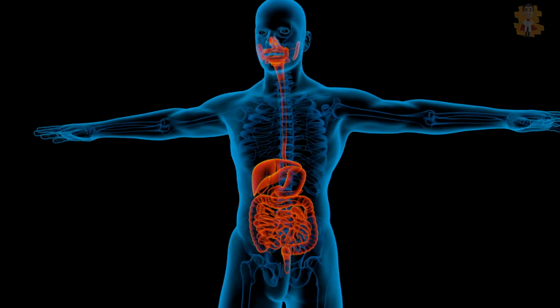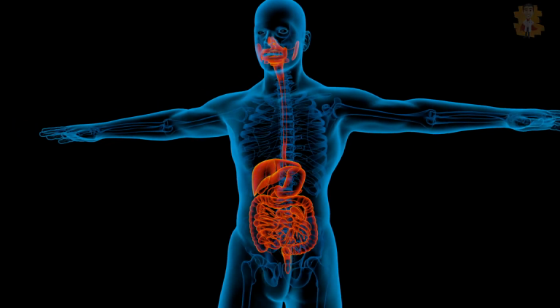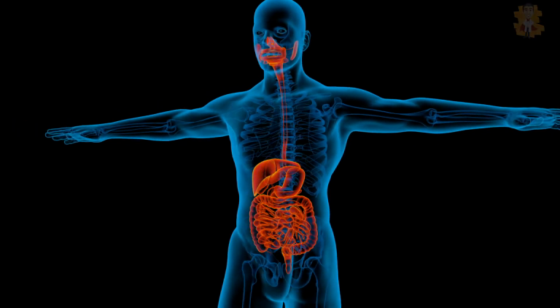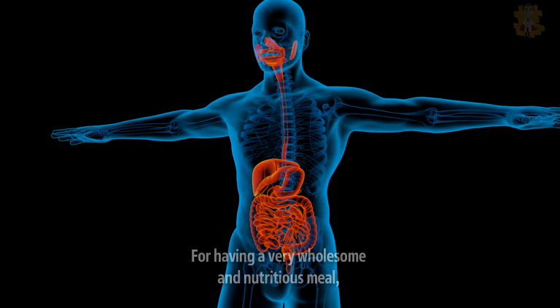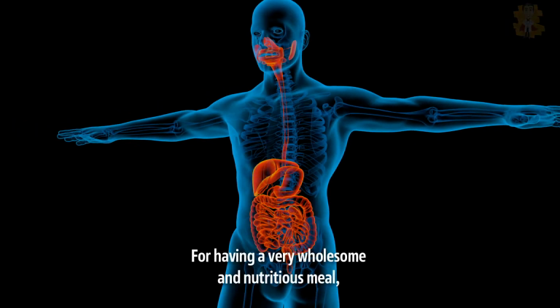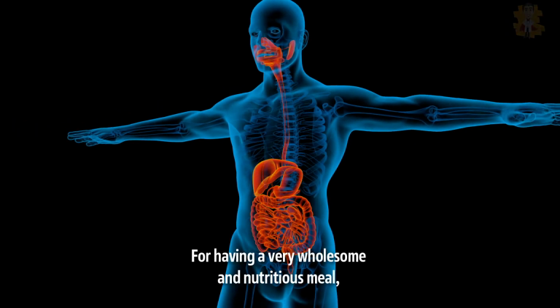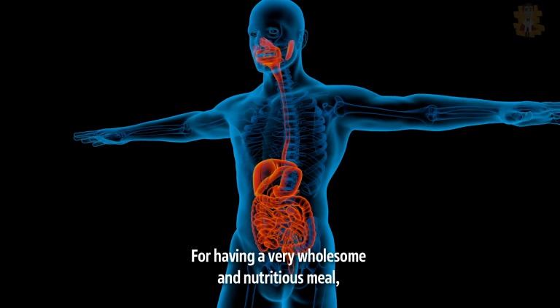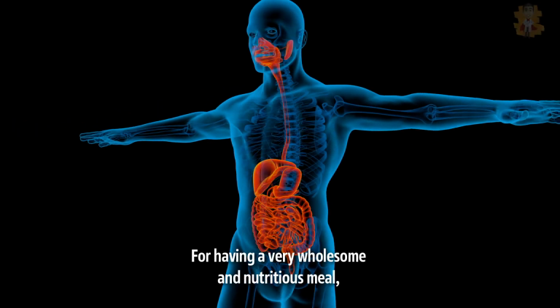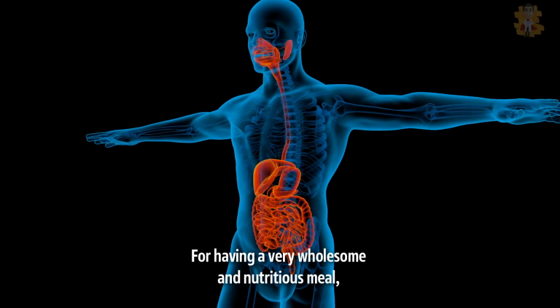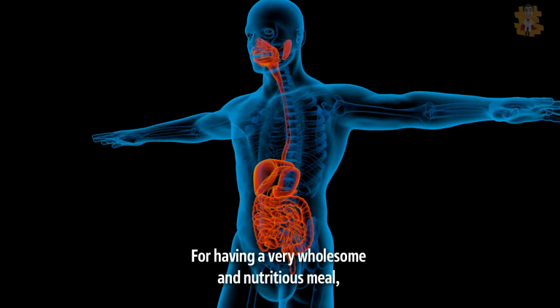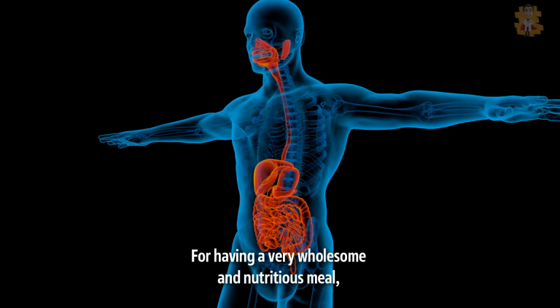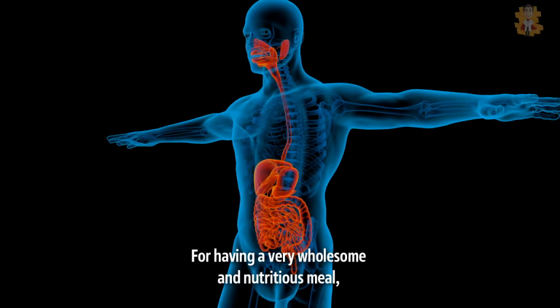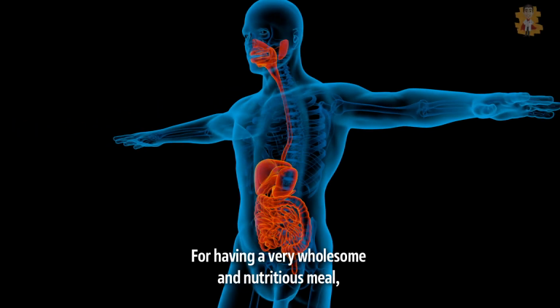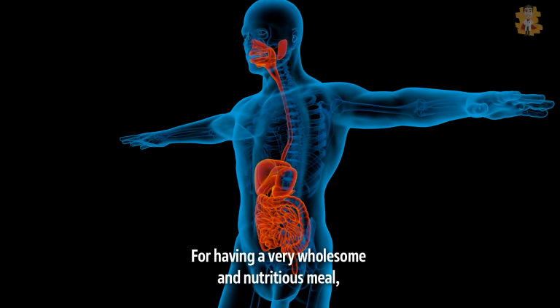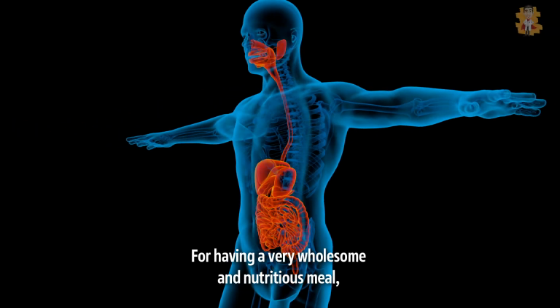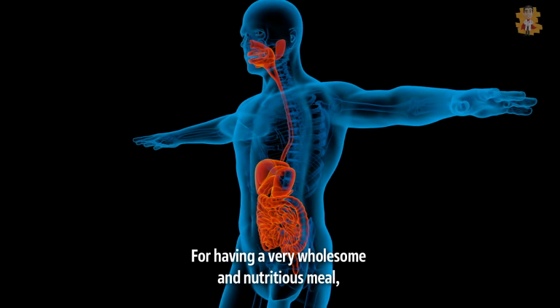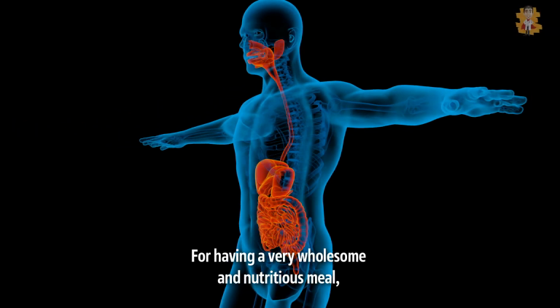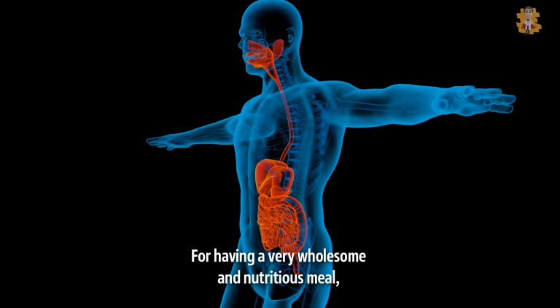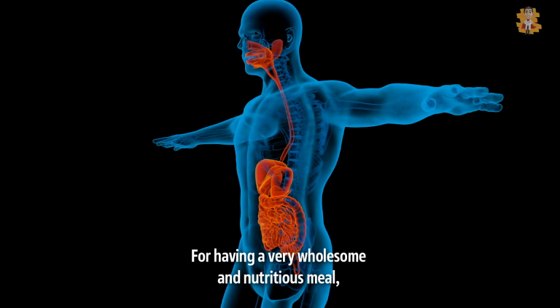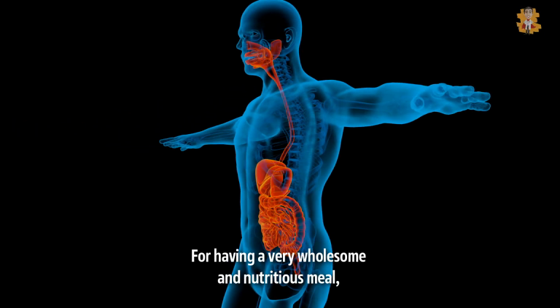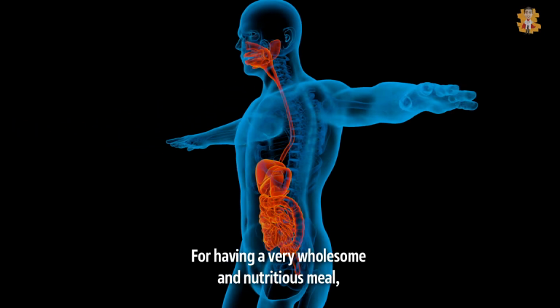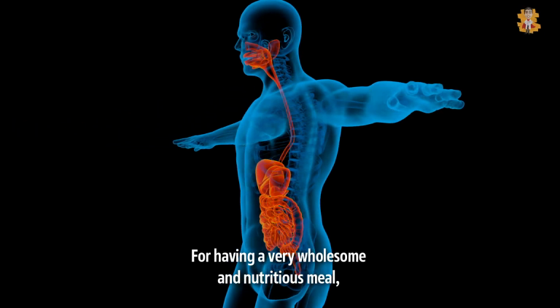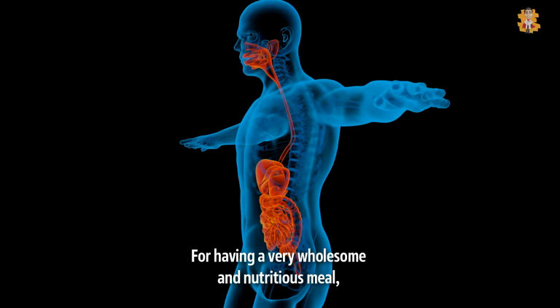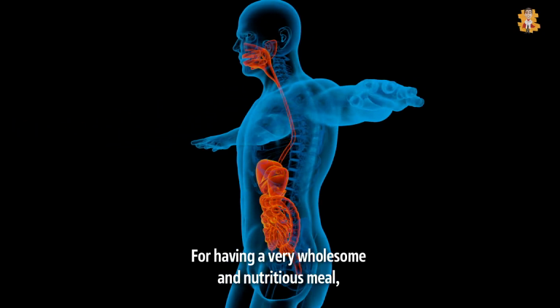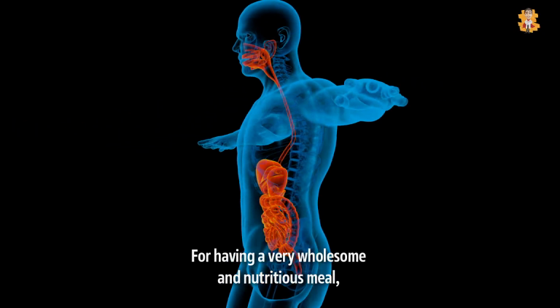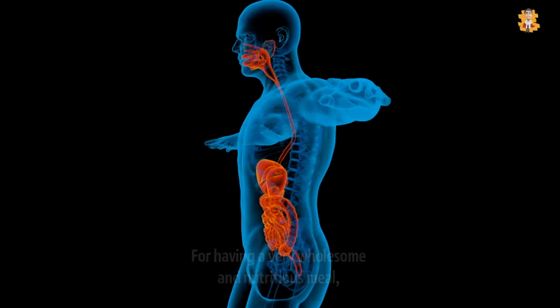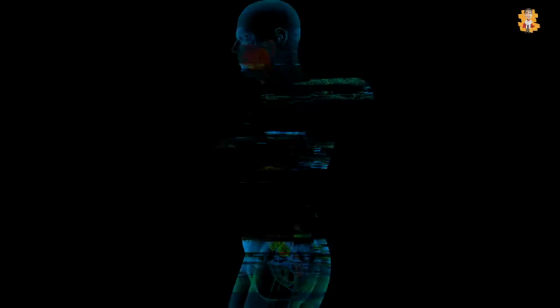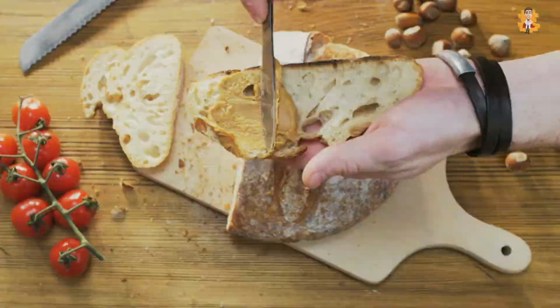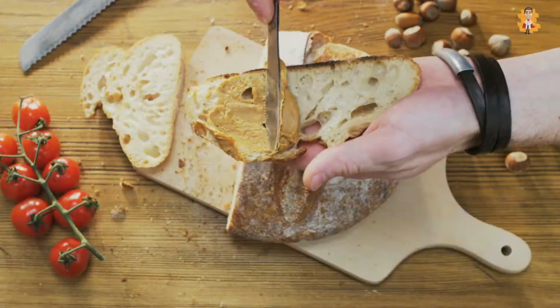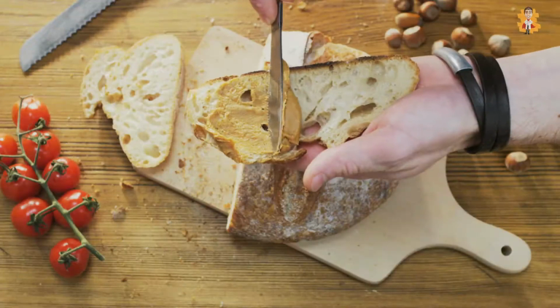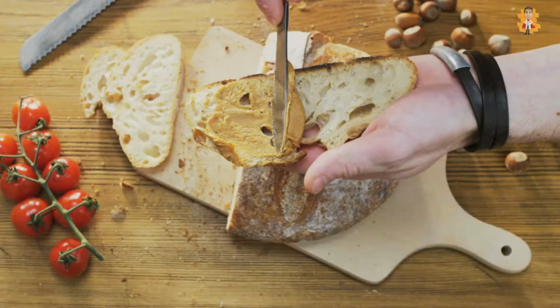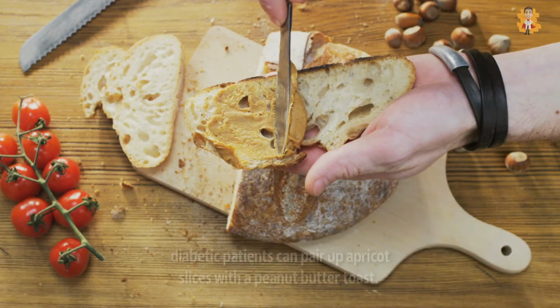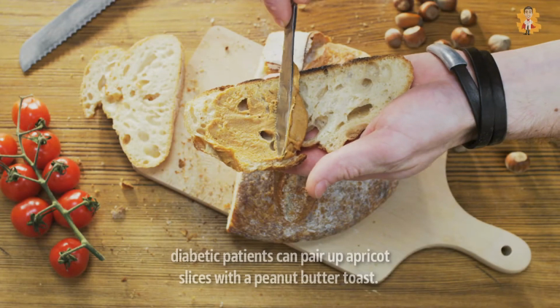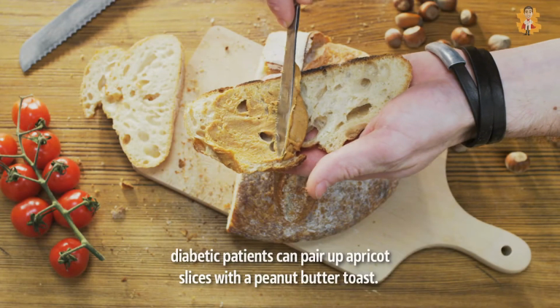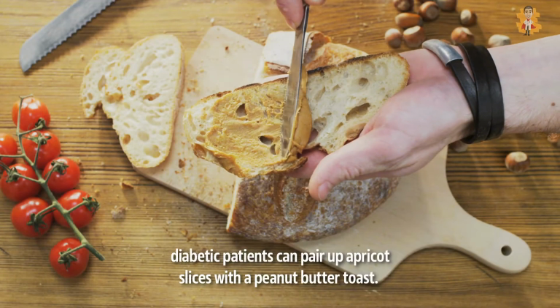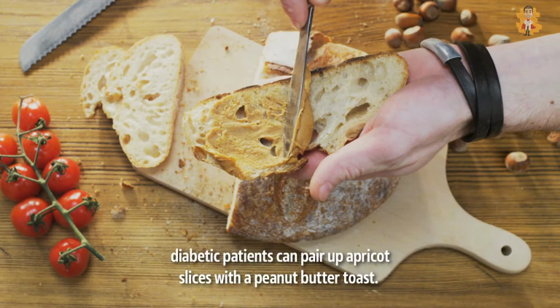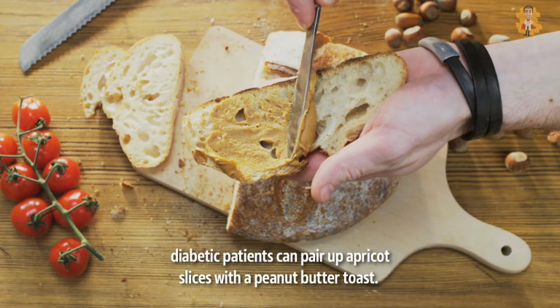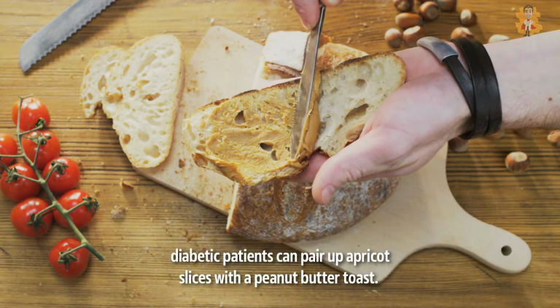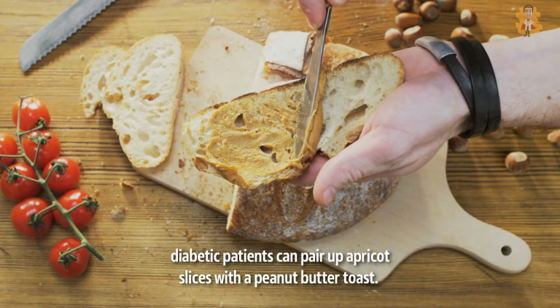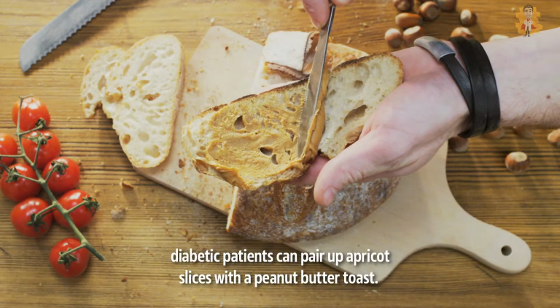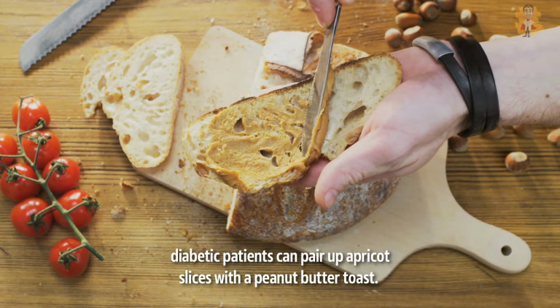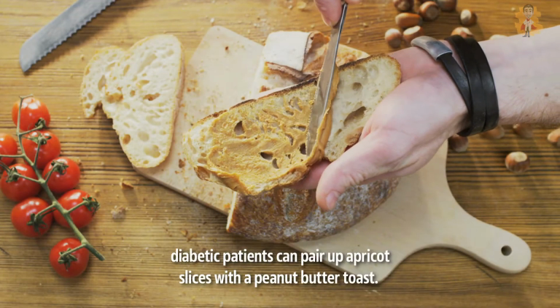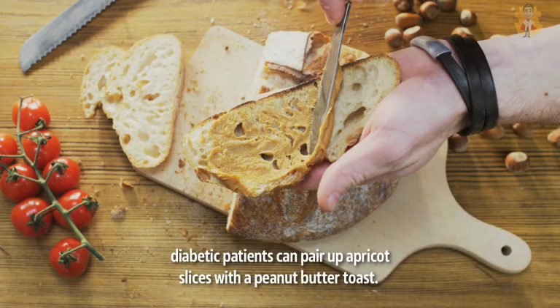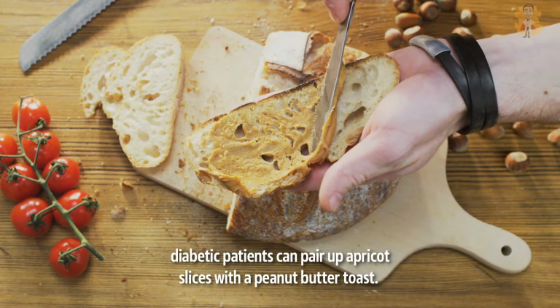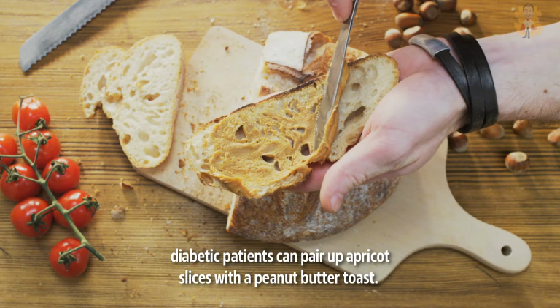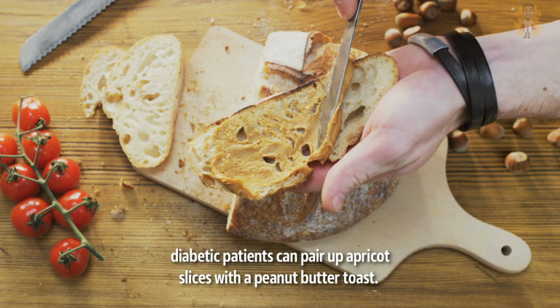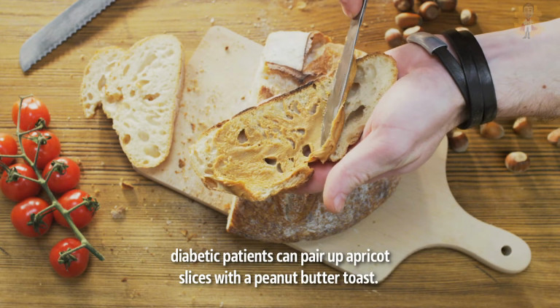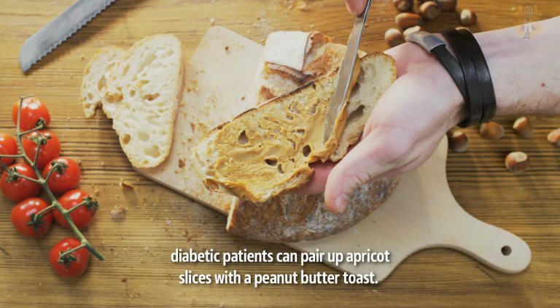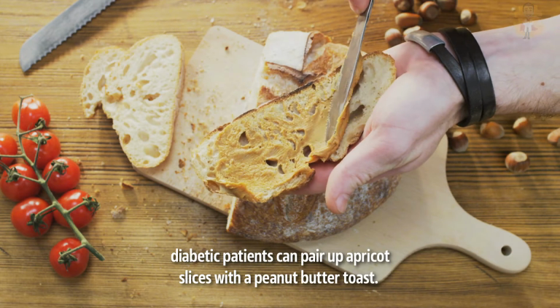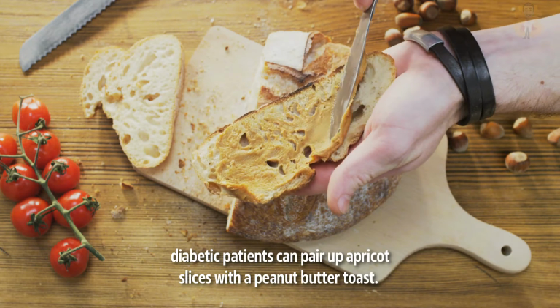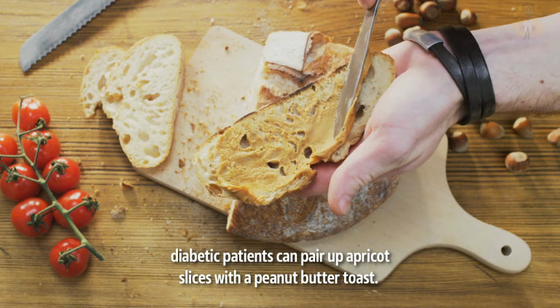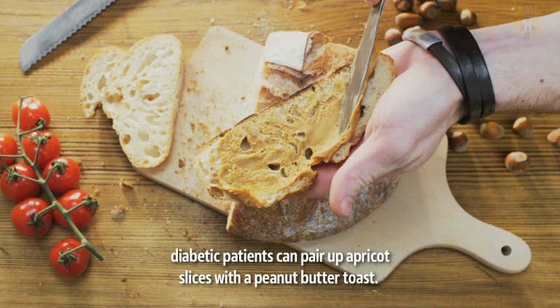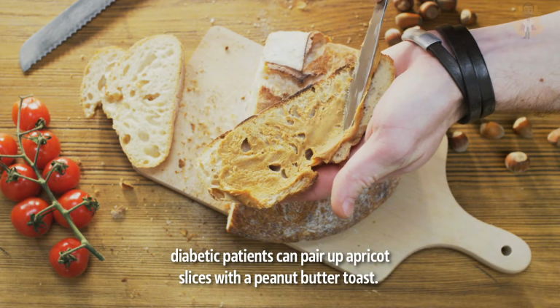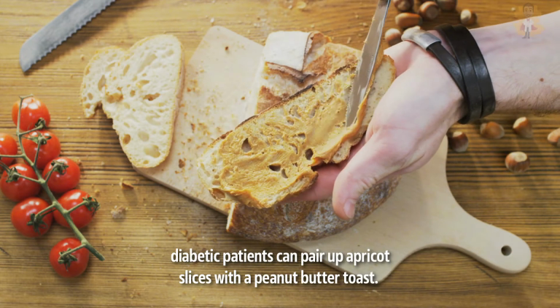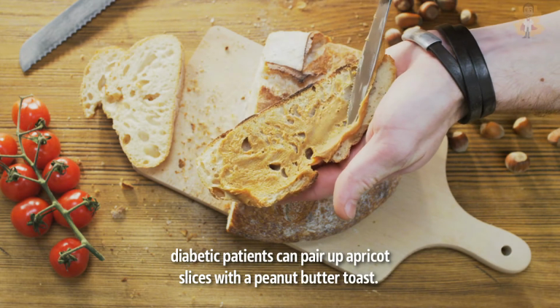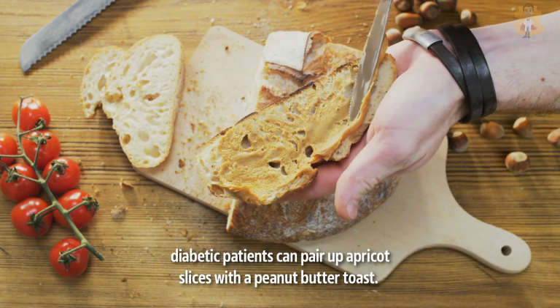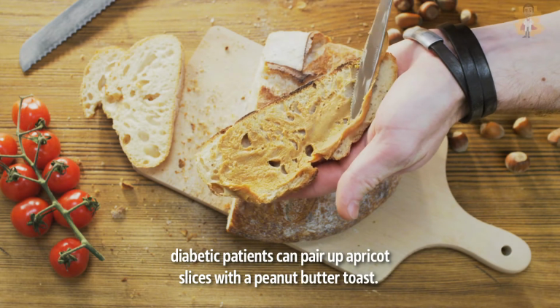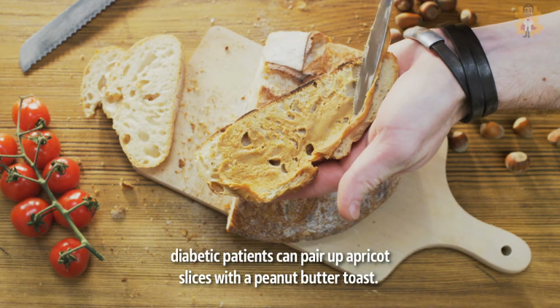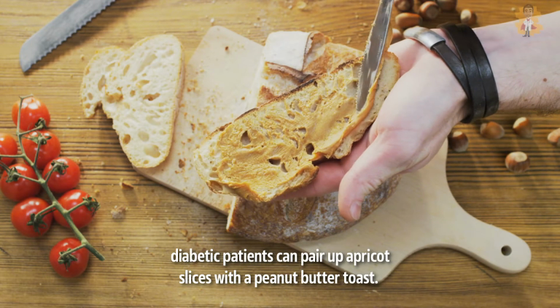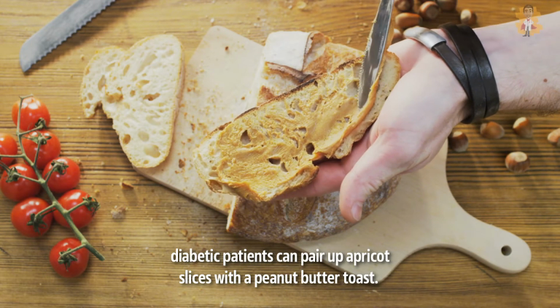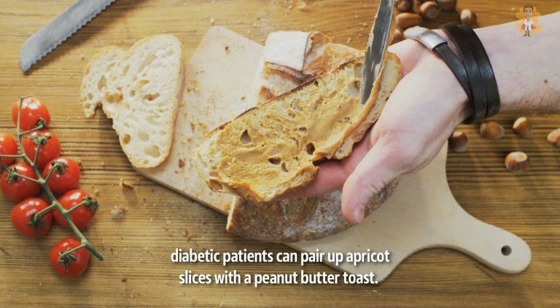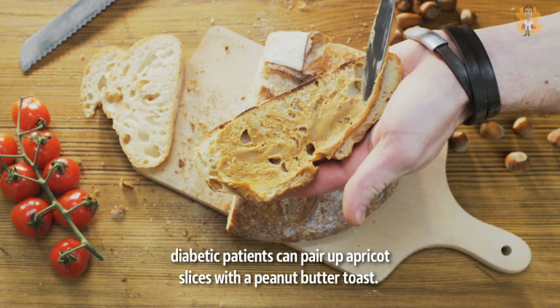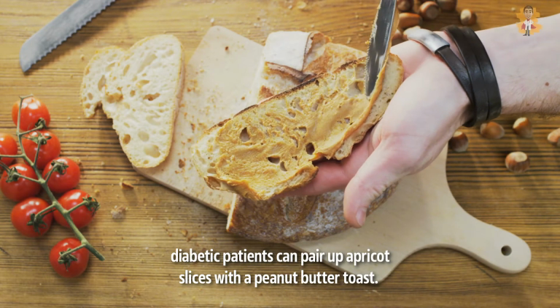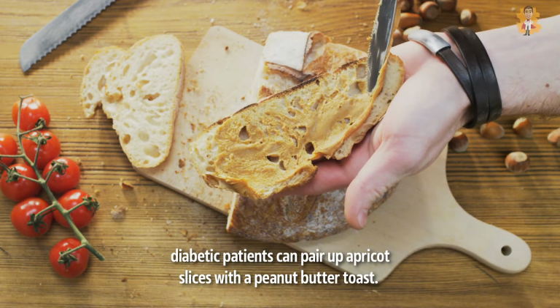For having a very wholesome and nutritious meal, diabetic patients can pair up apricot slices with a peanut butter toast.